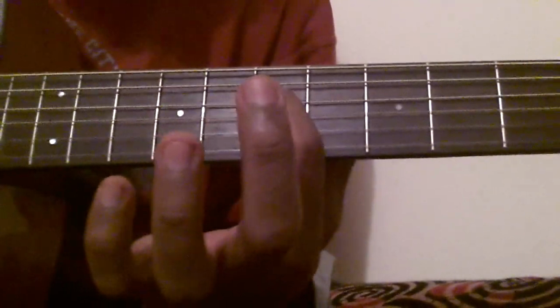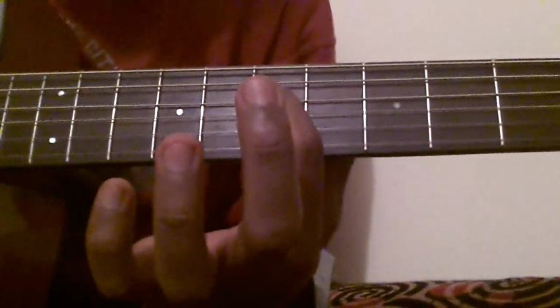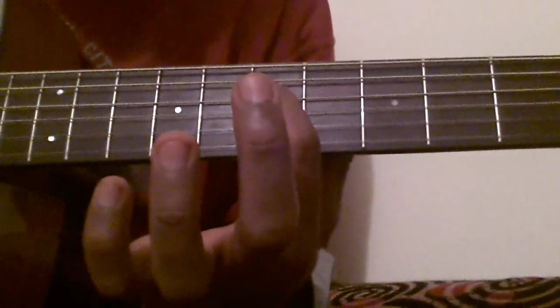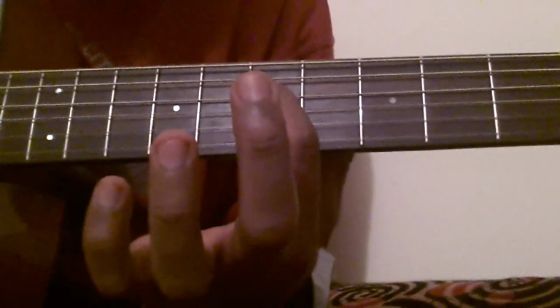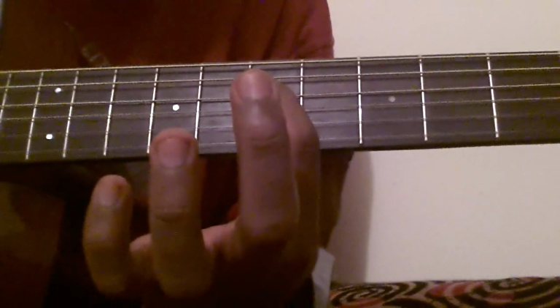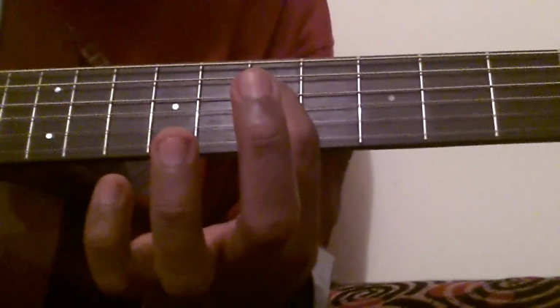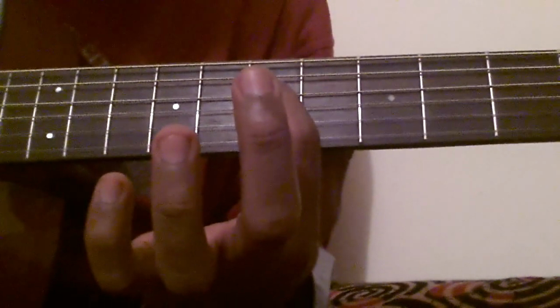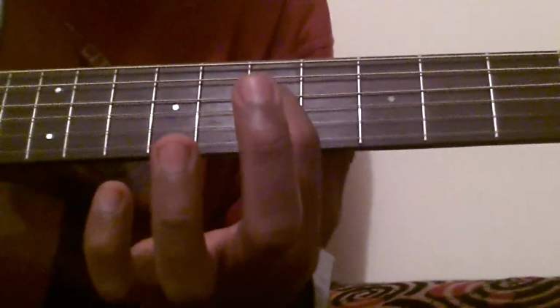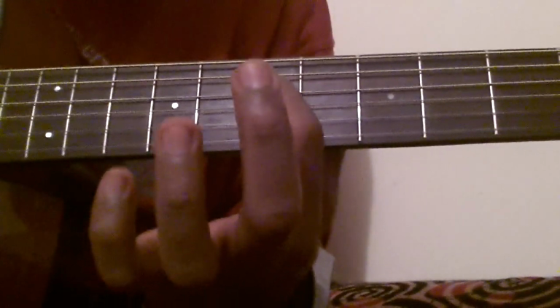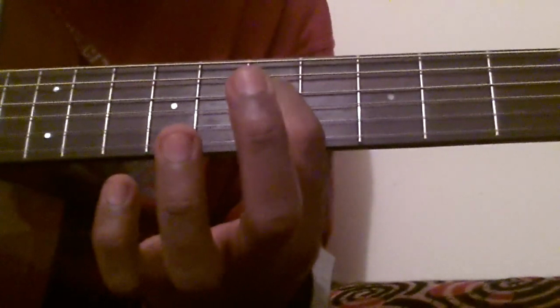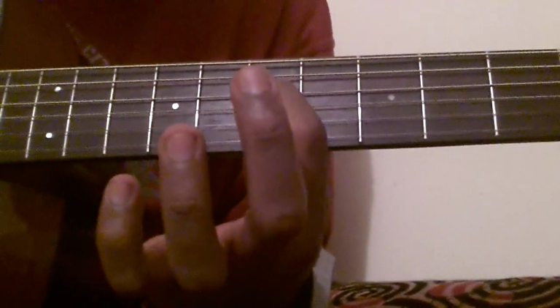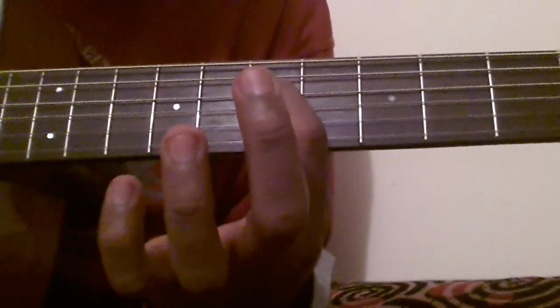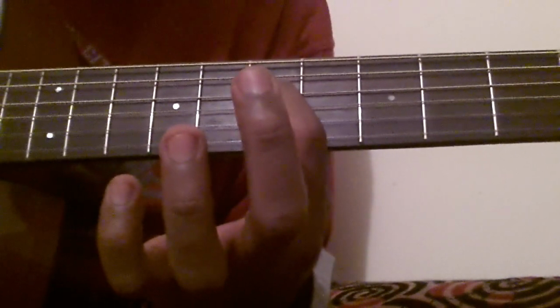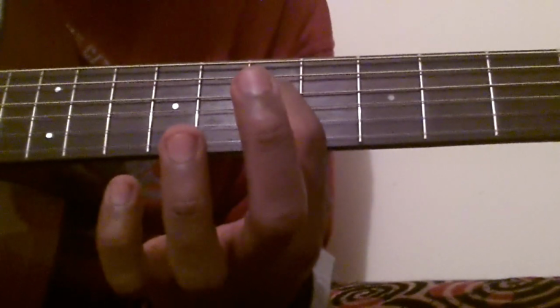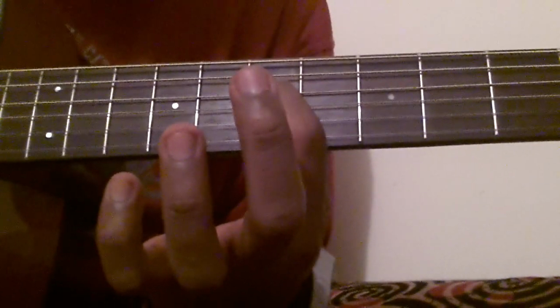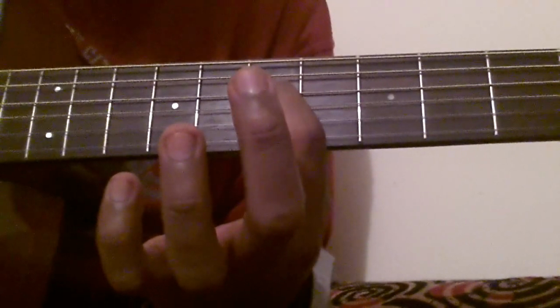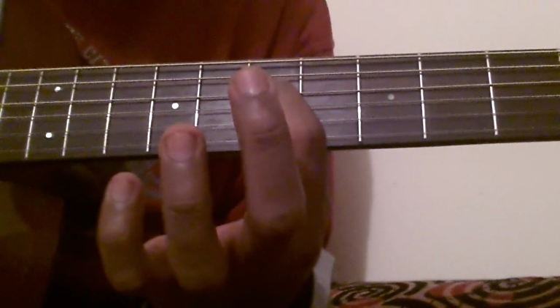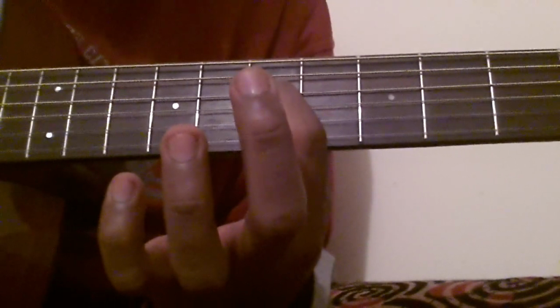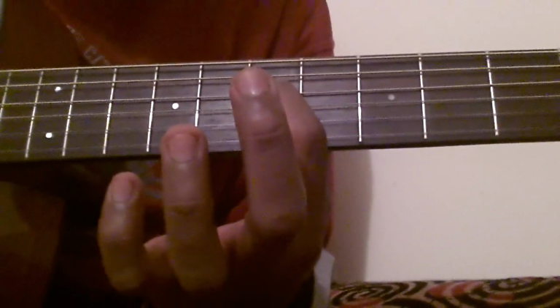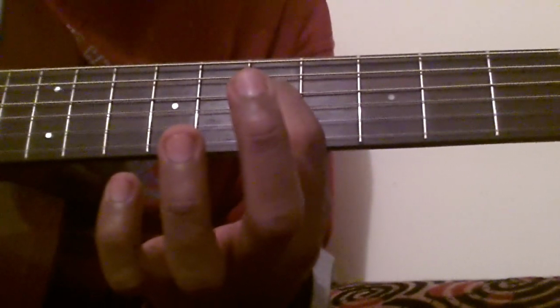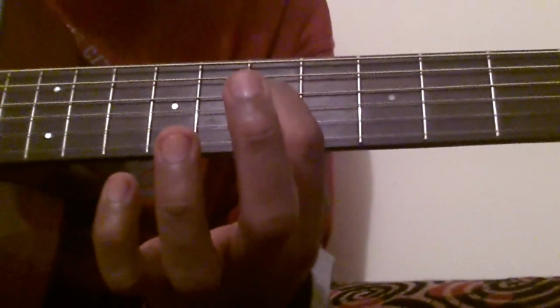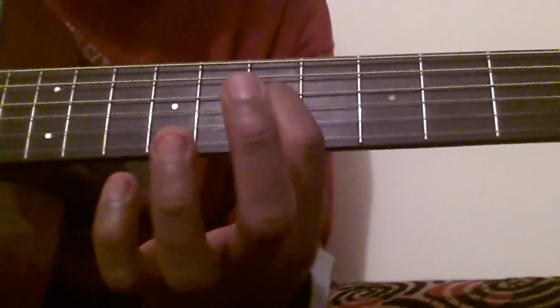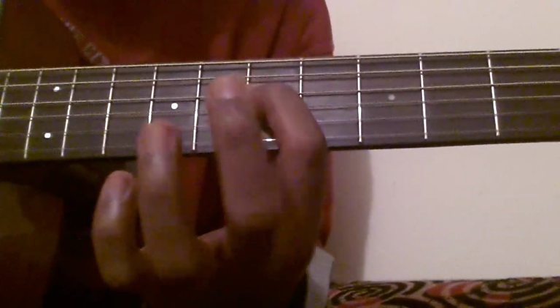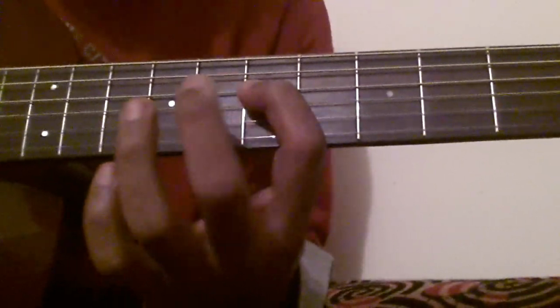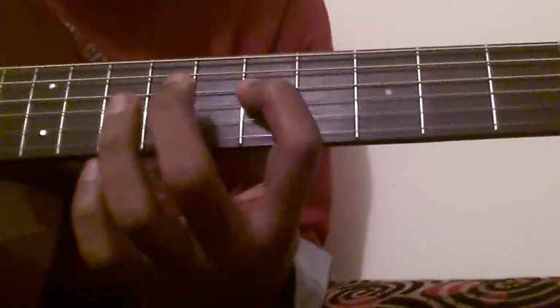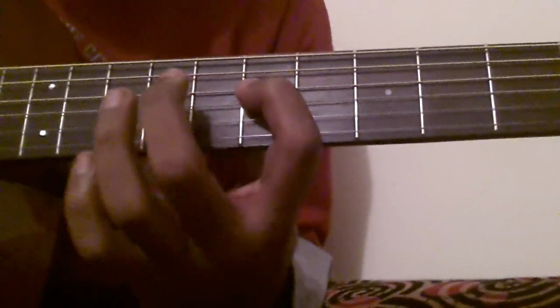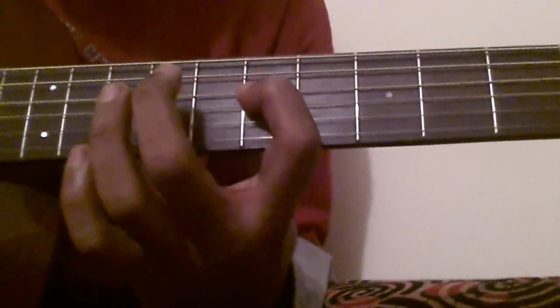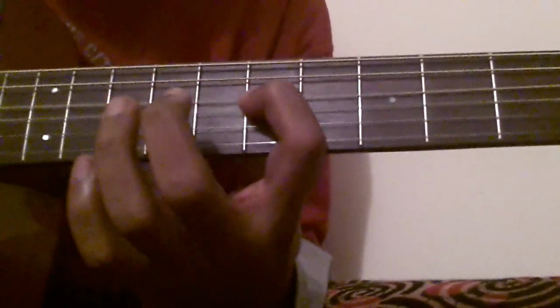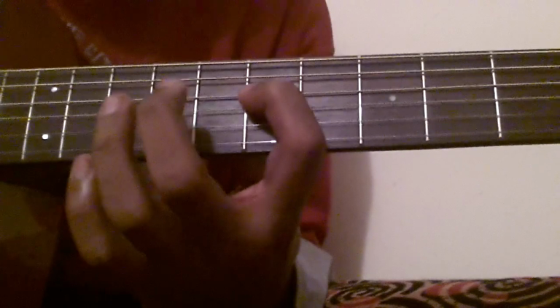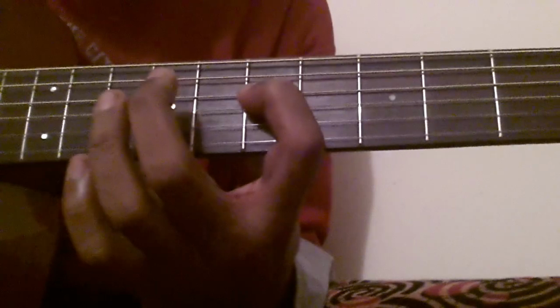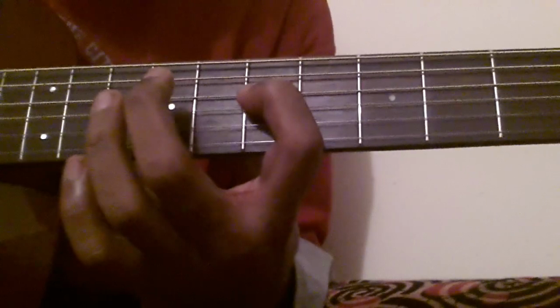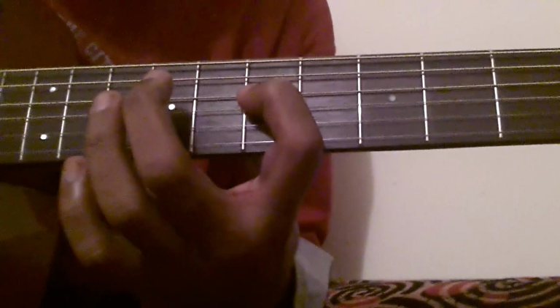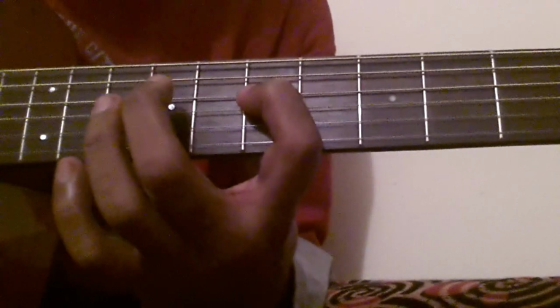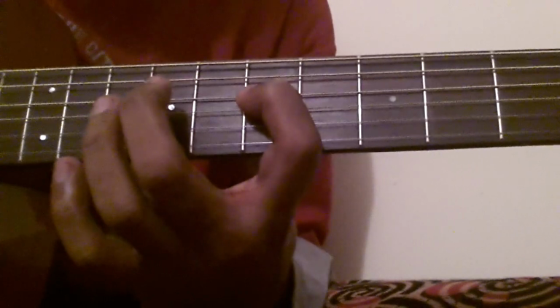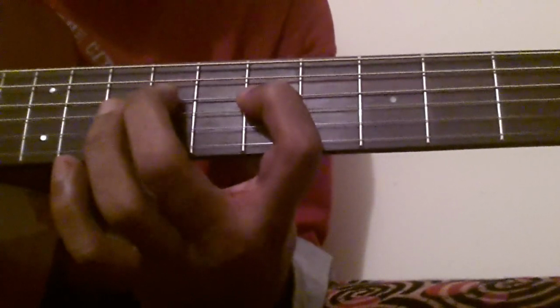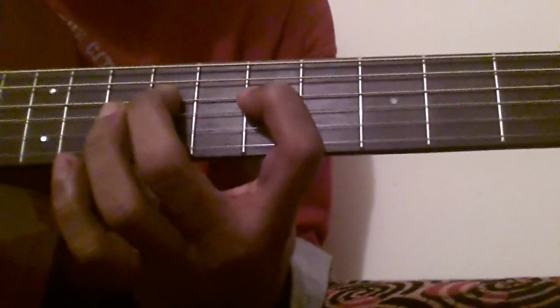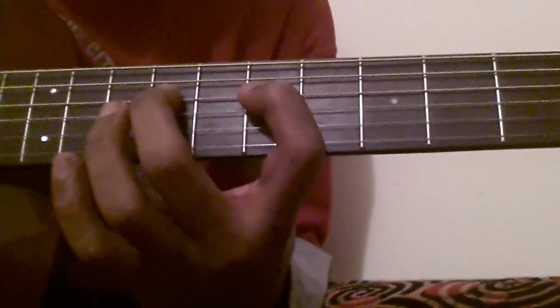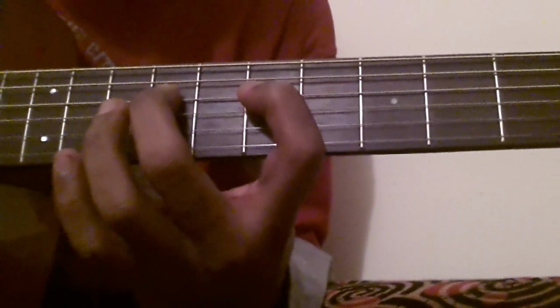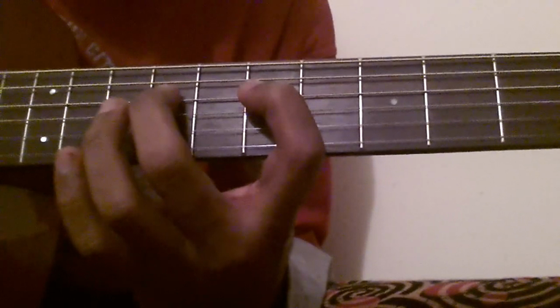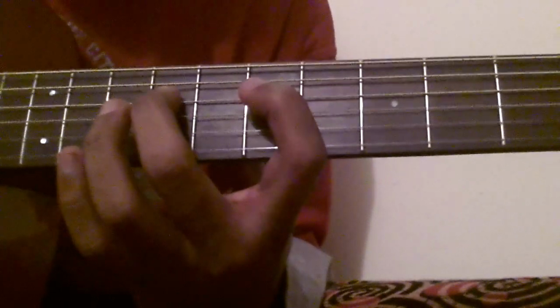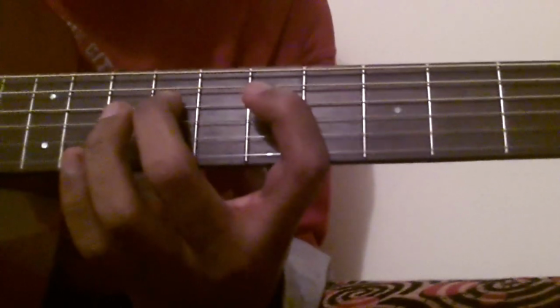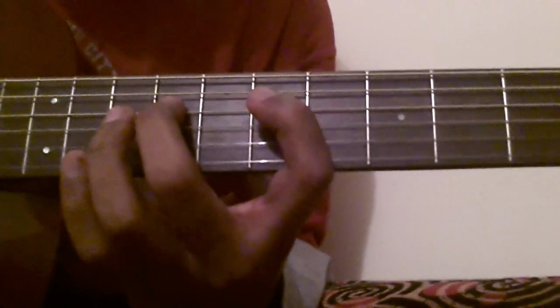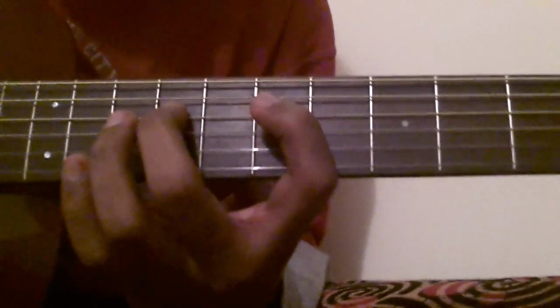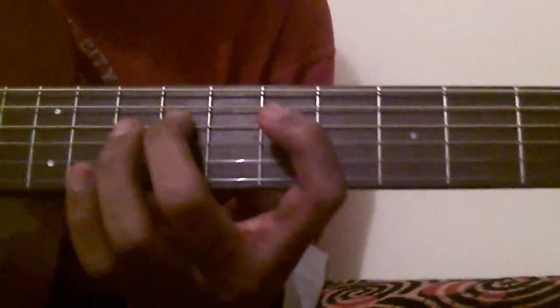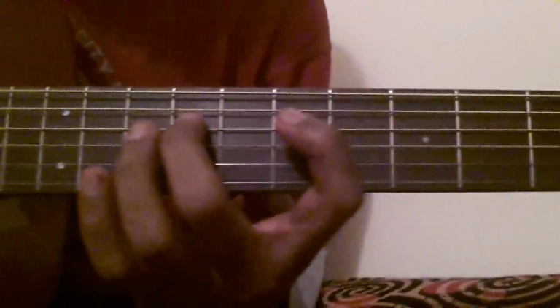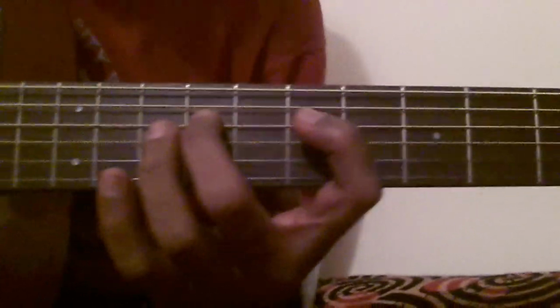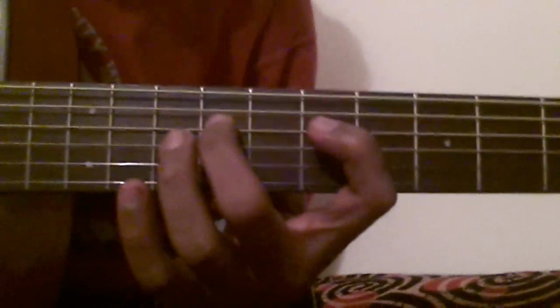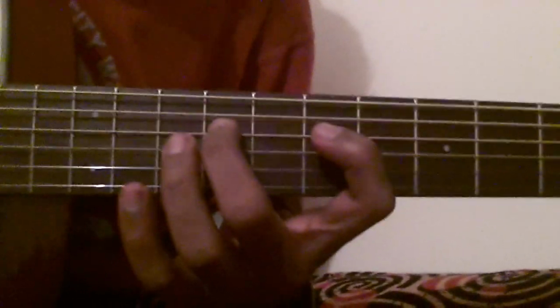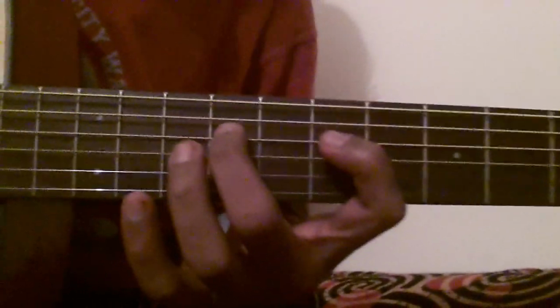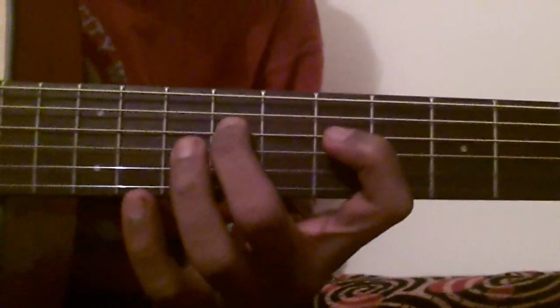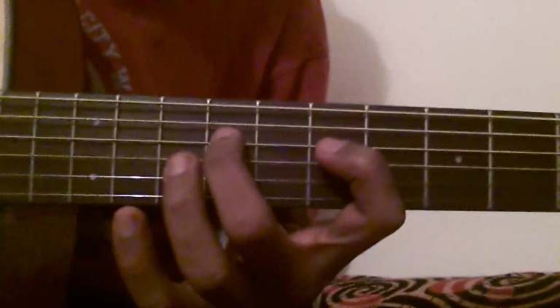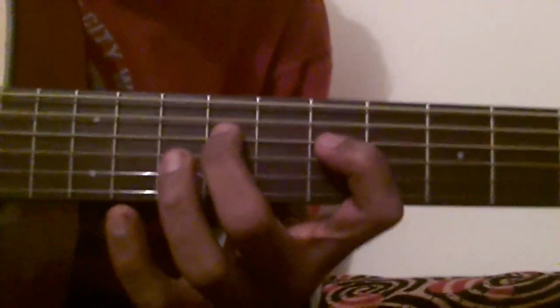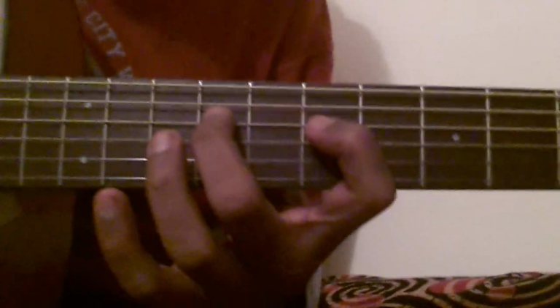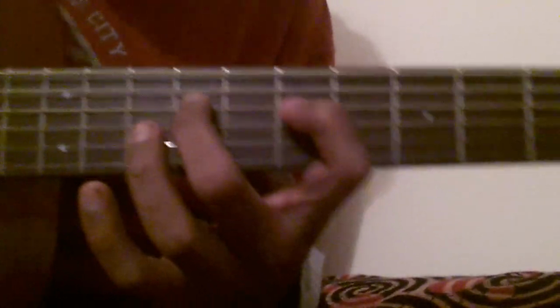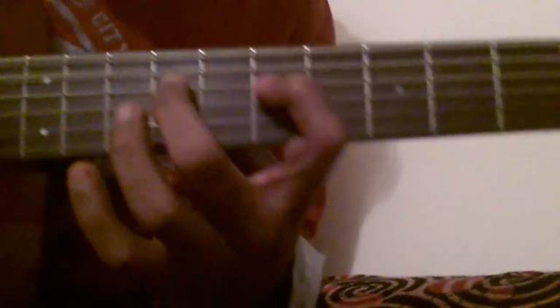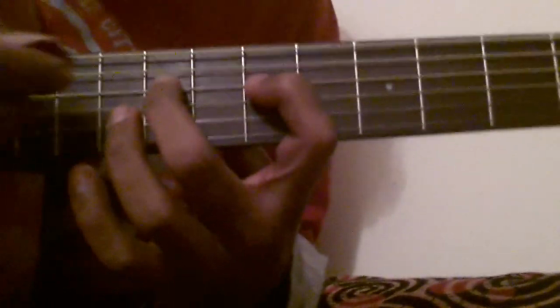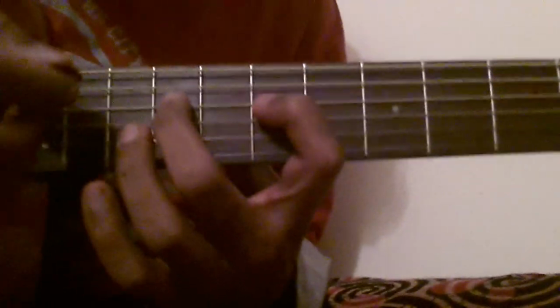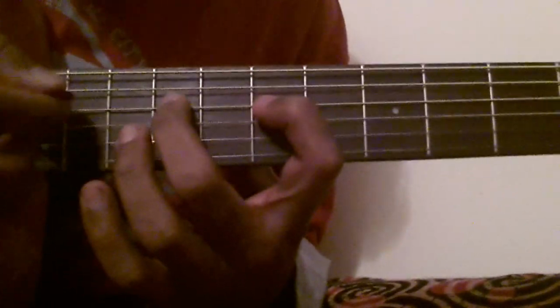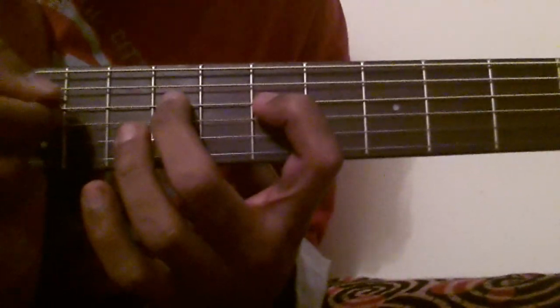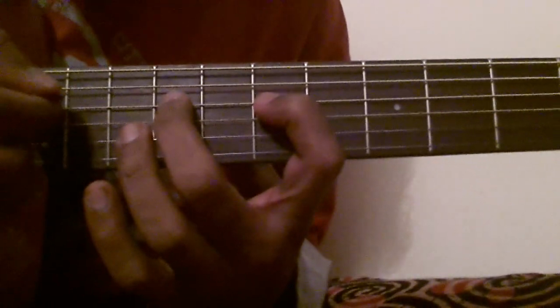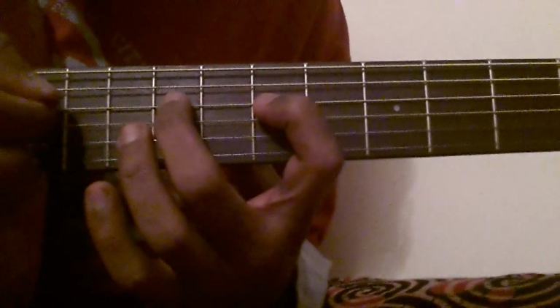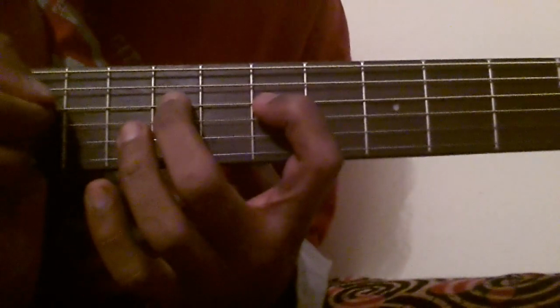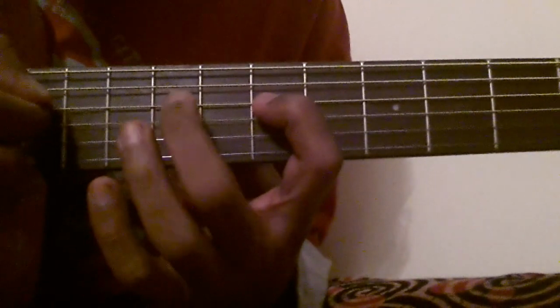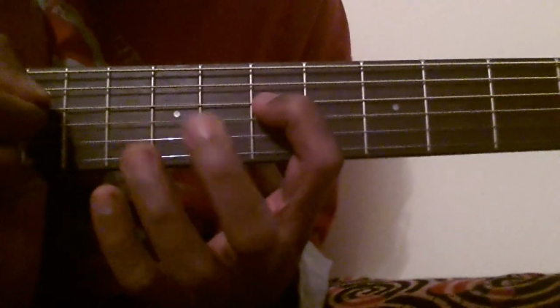It starts on the 4th string, 7th fret. Let me play that slowly.